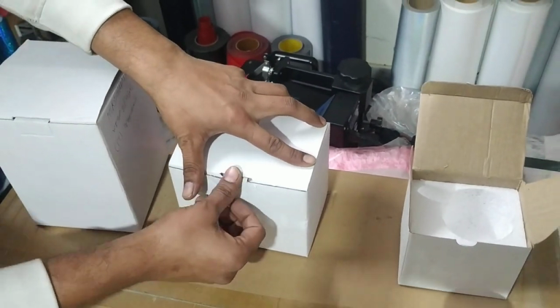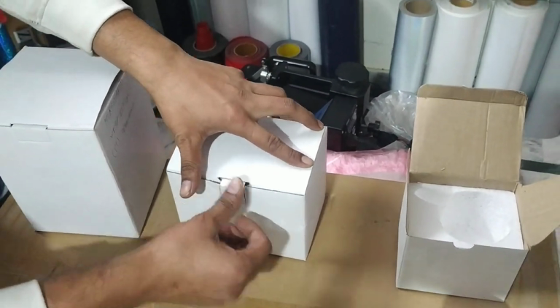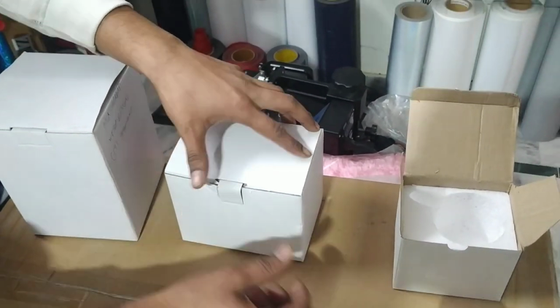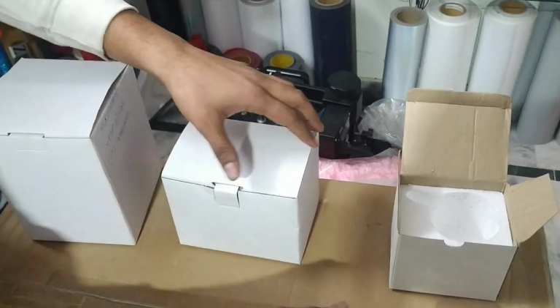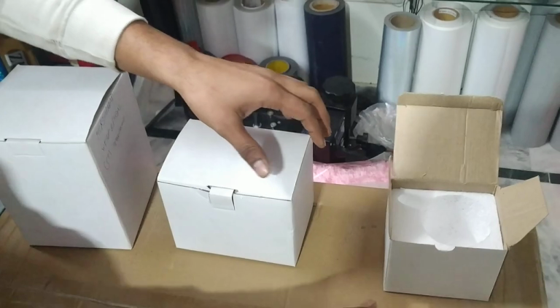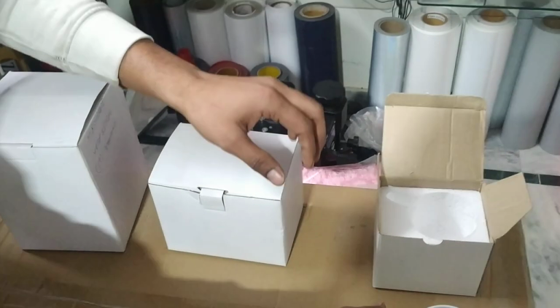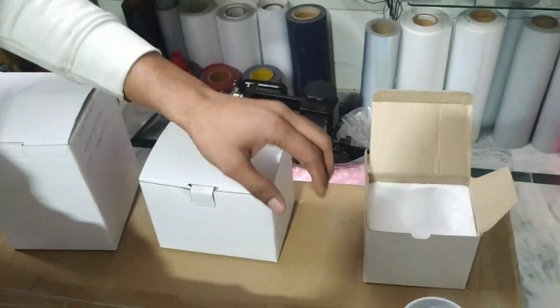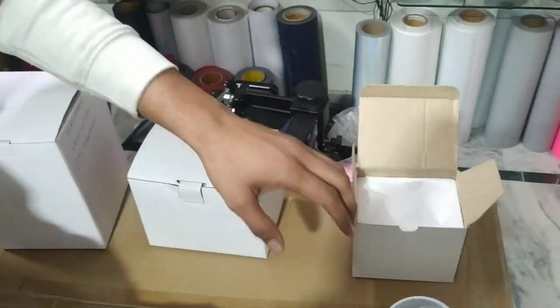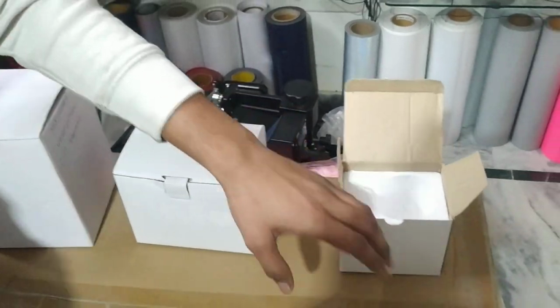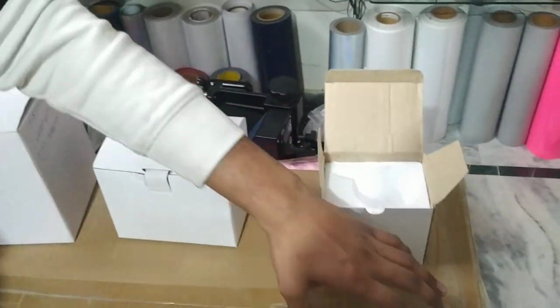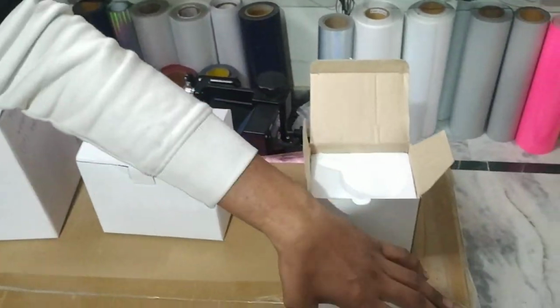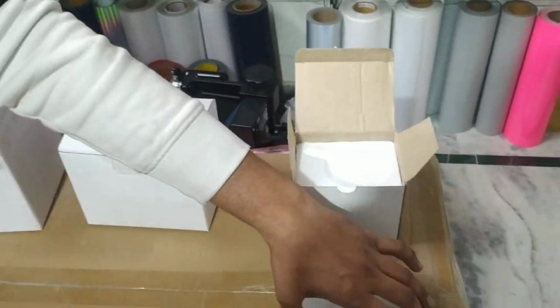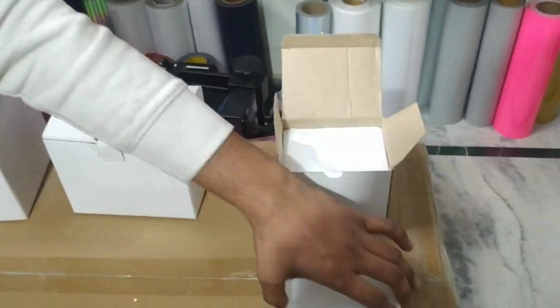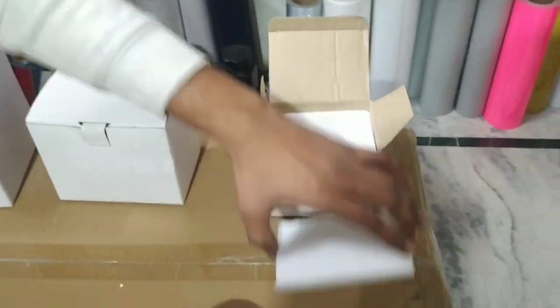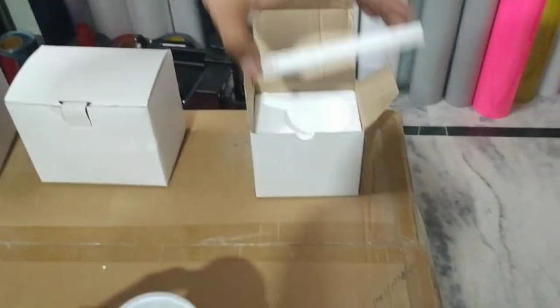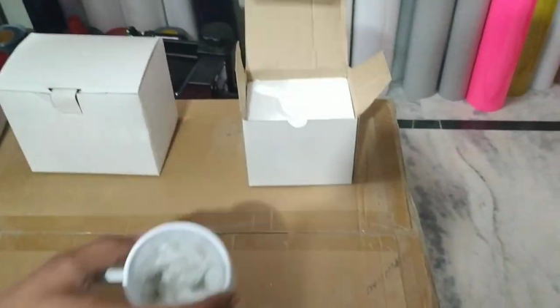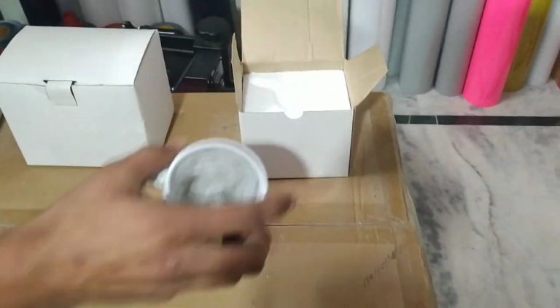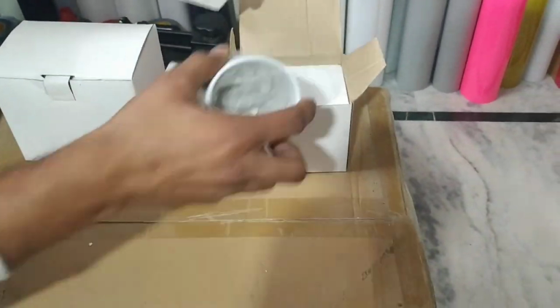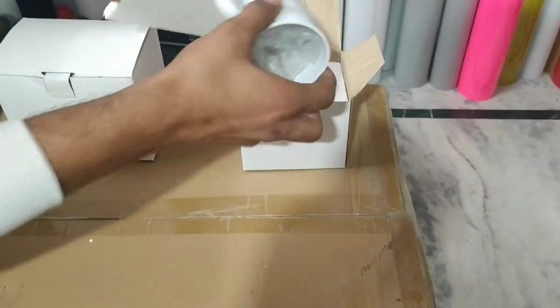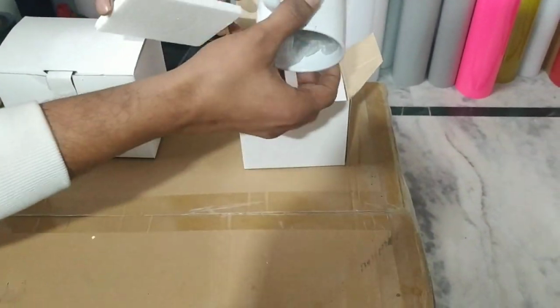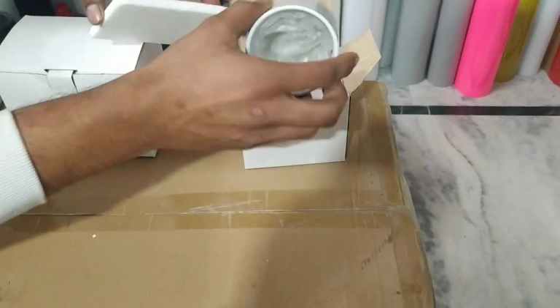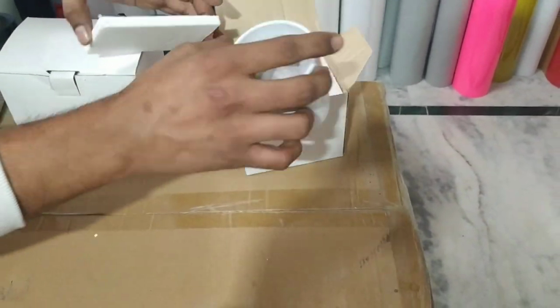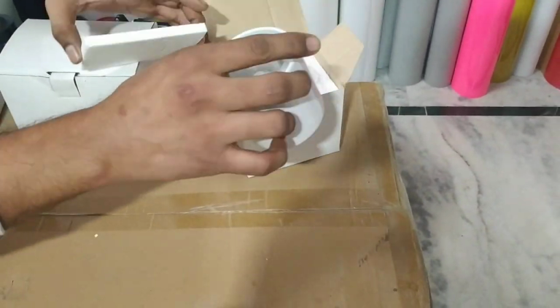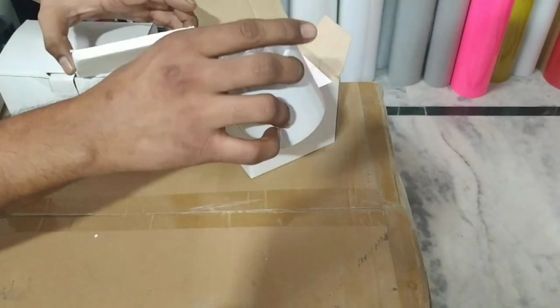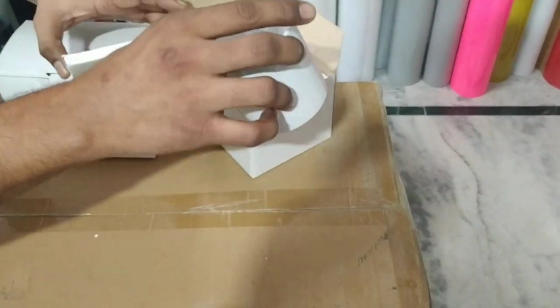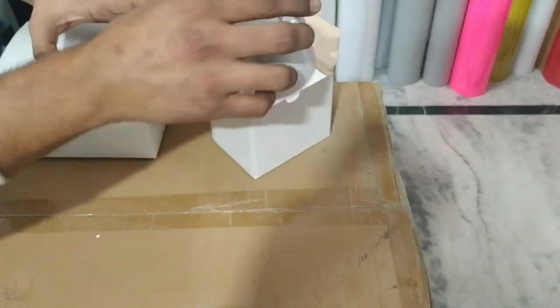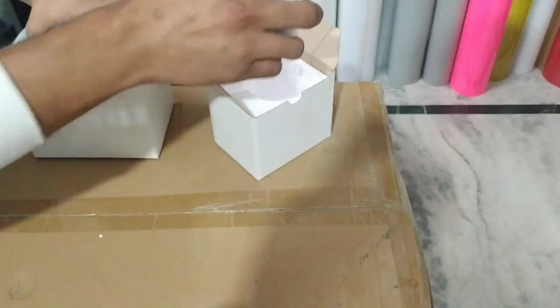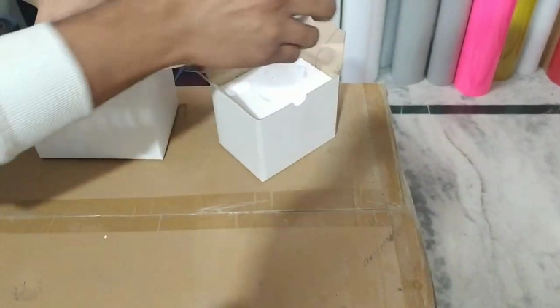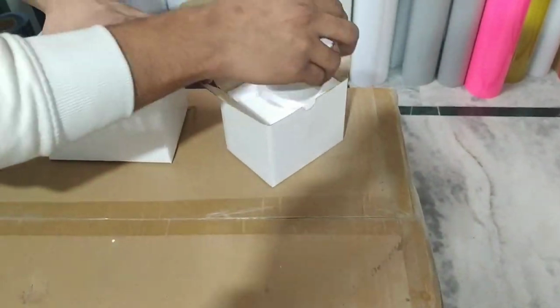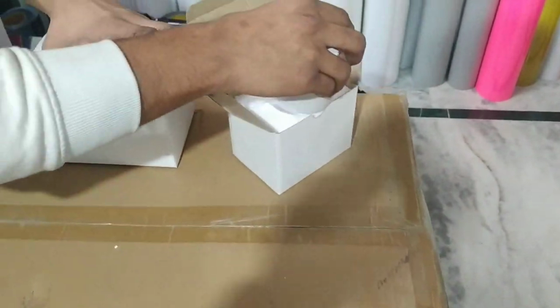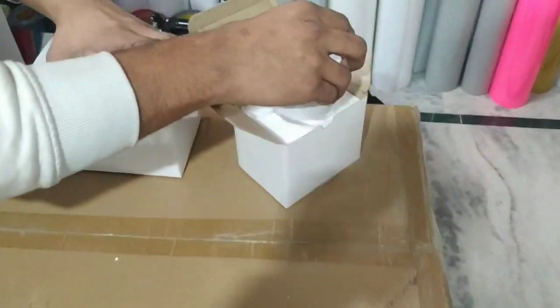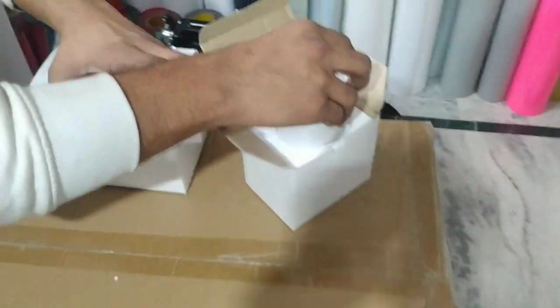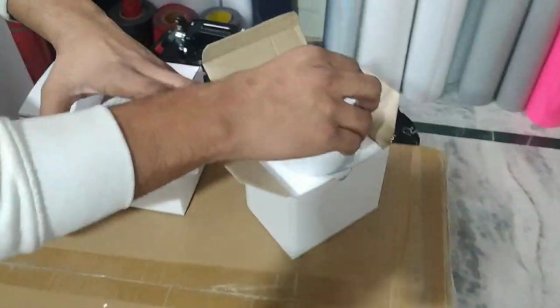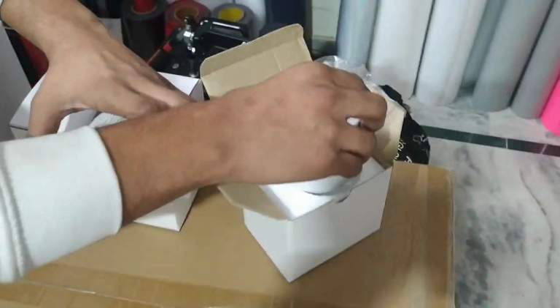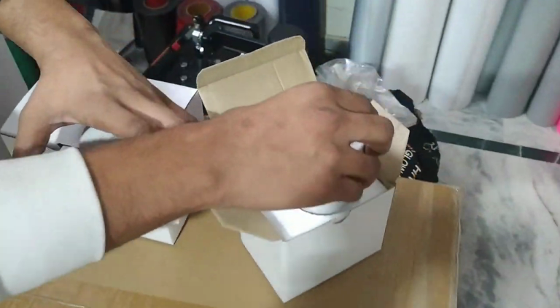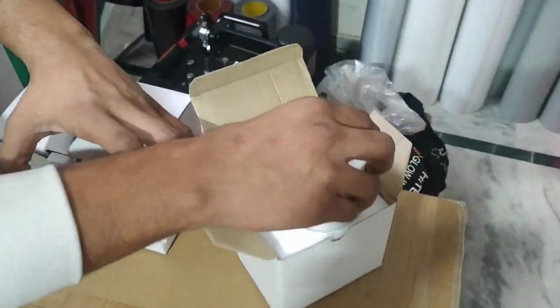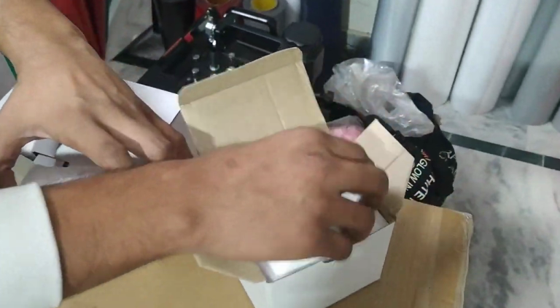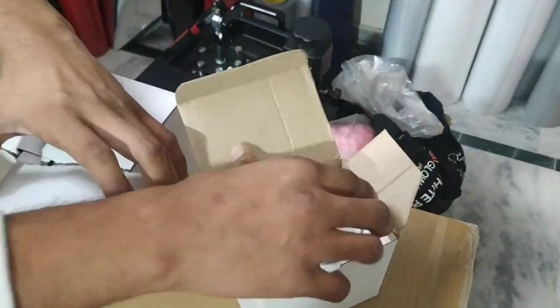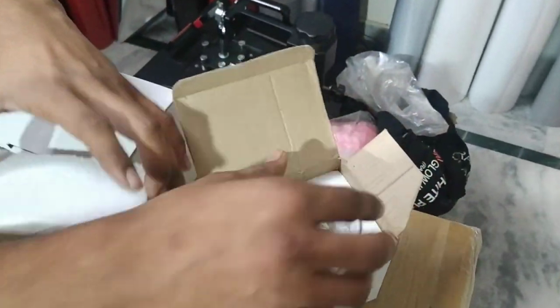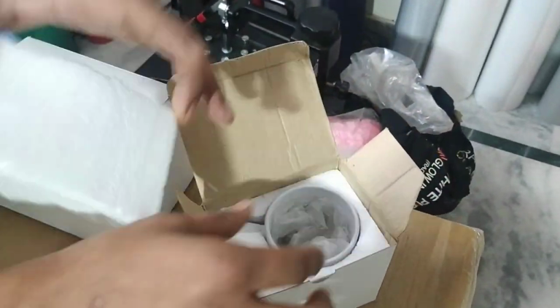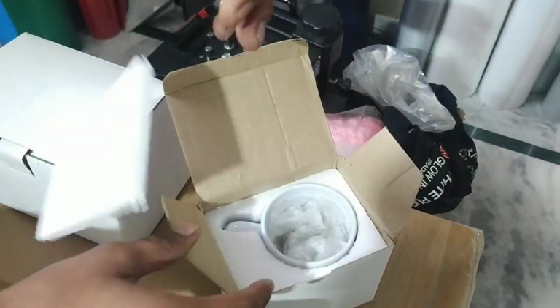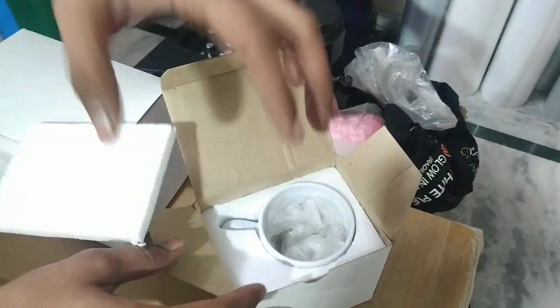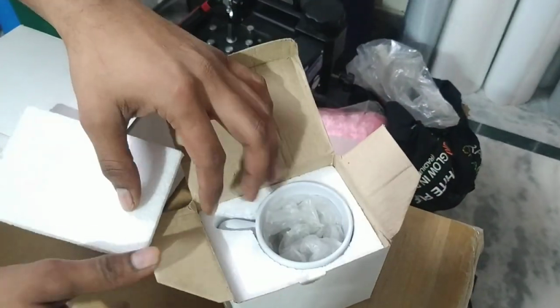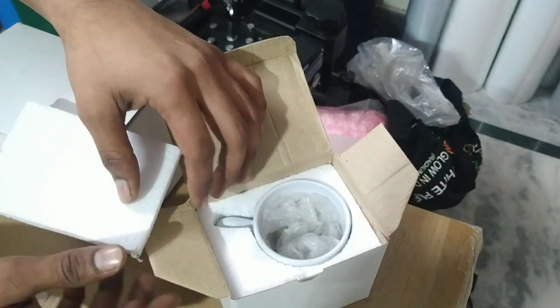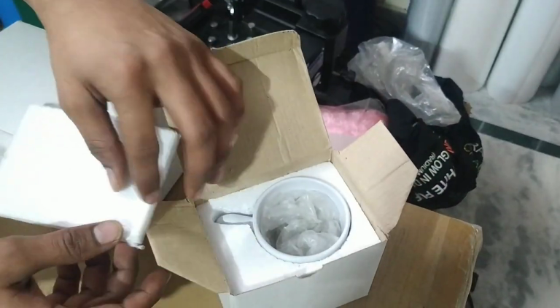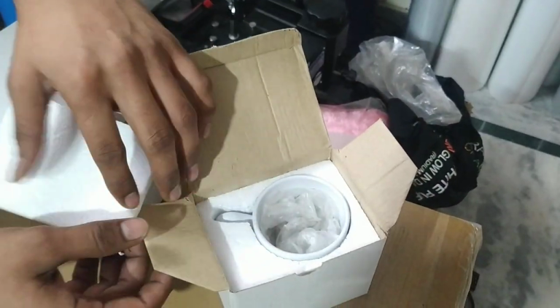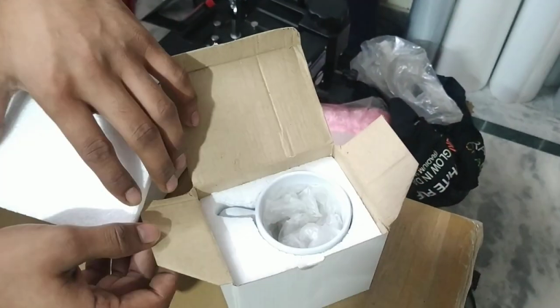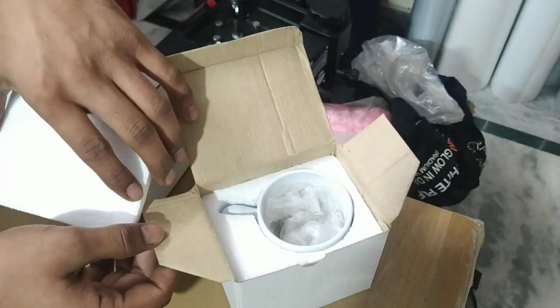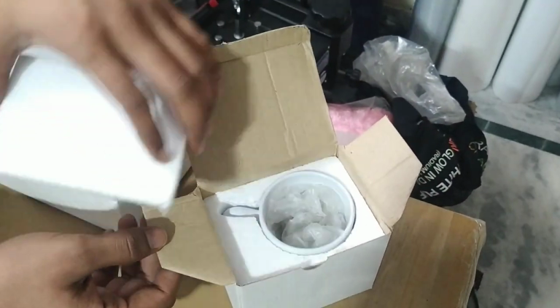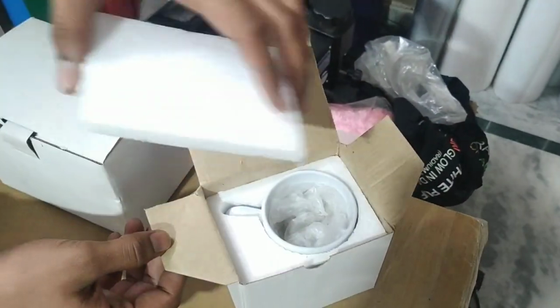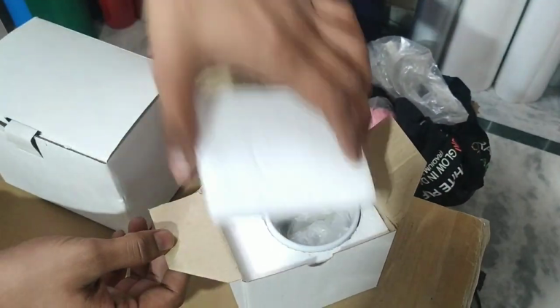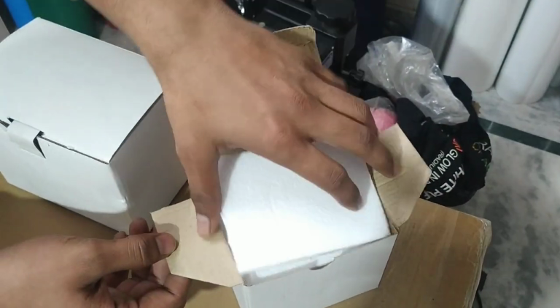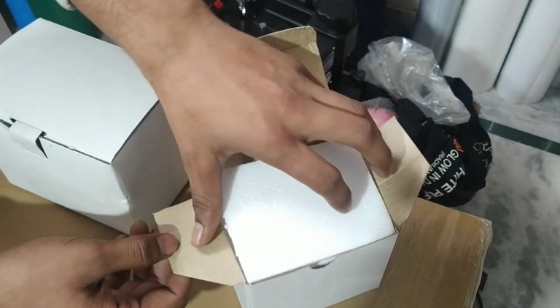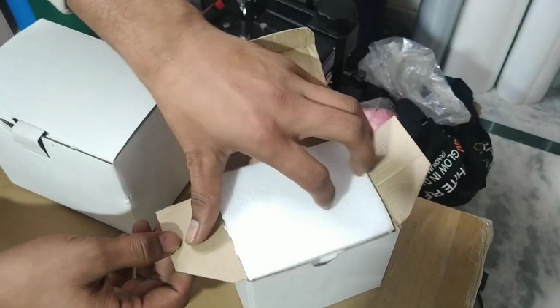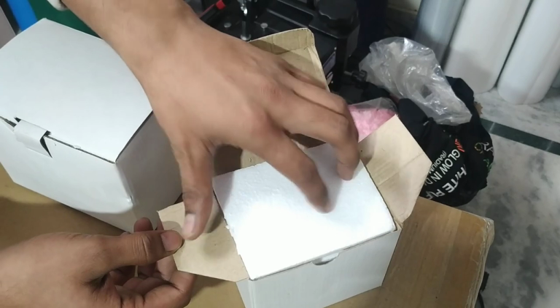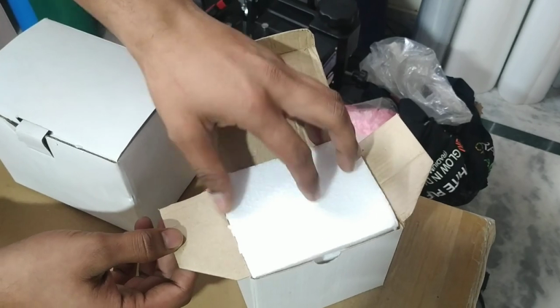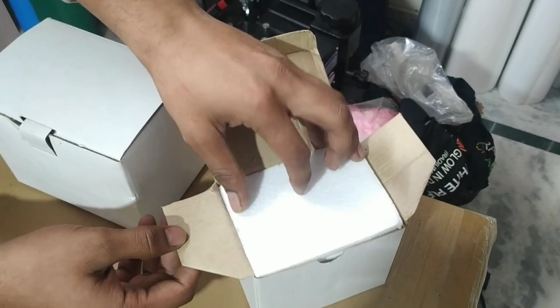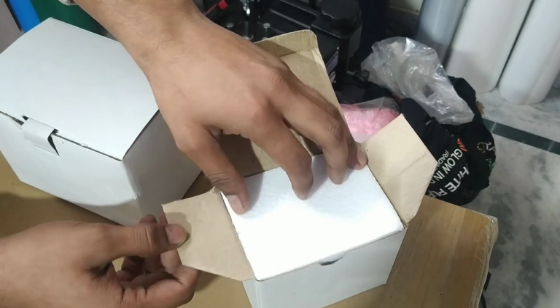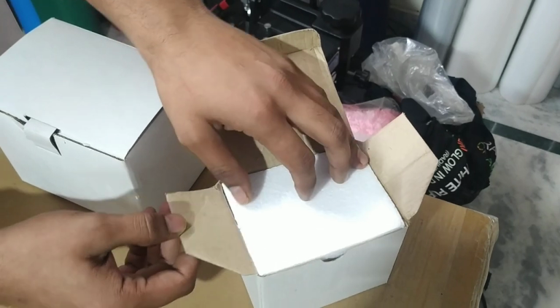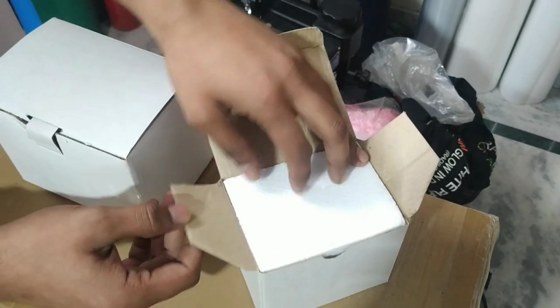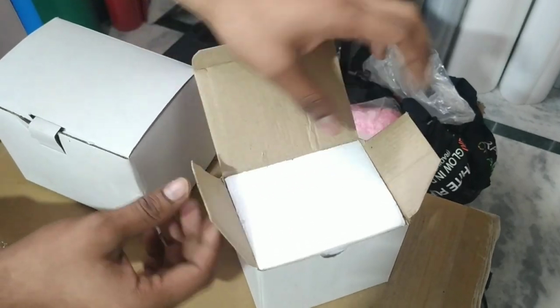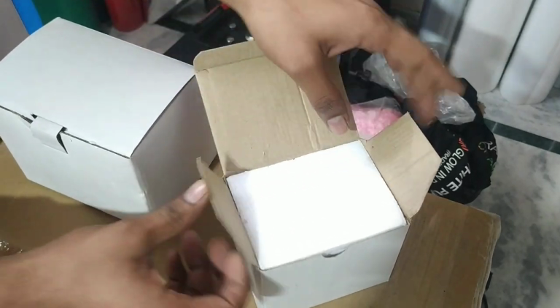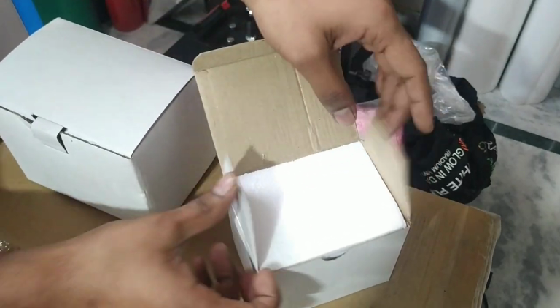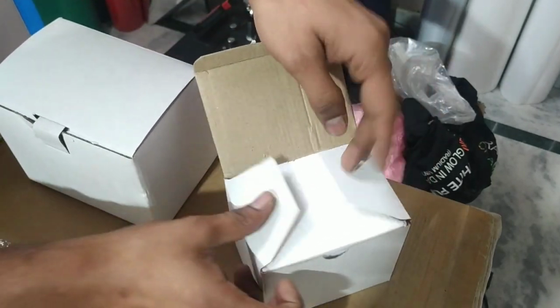Then you have a 6-ounce mug, which is the smallest mug. This is the standard mug for transportation and courier purposes.